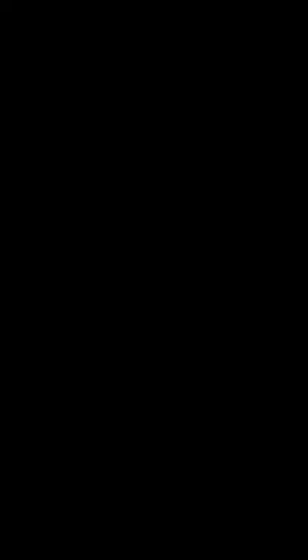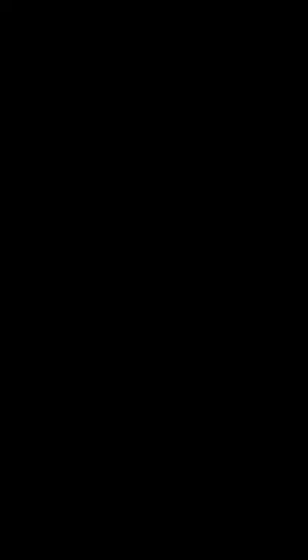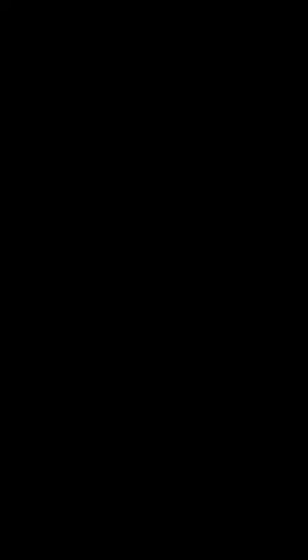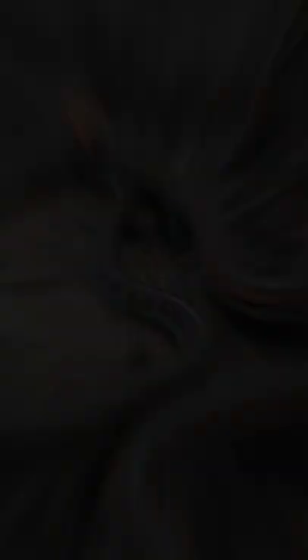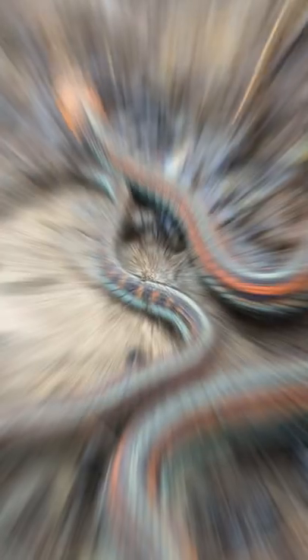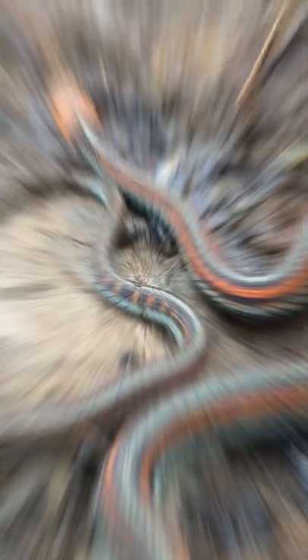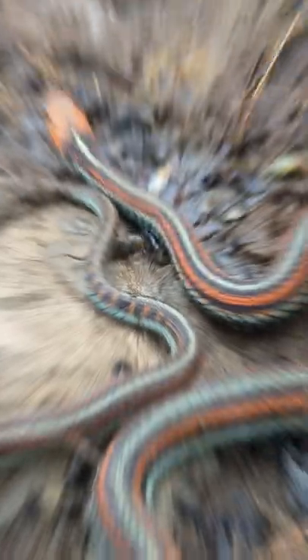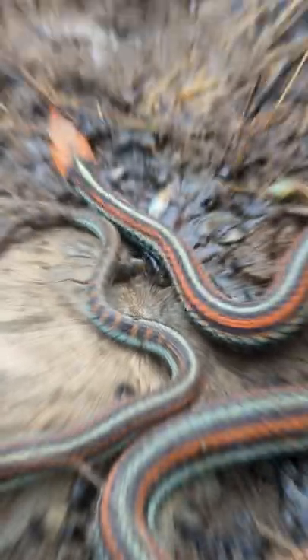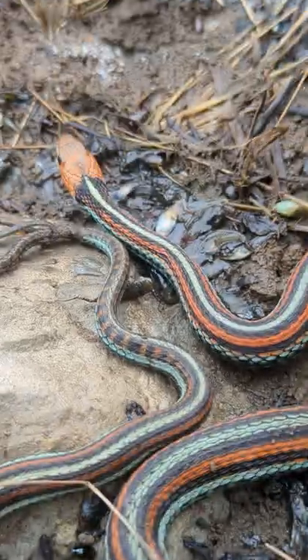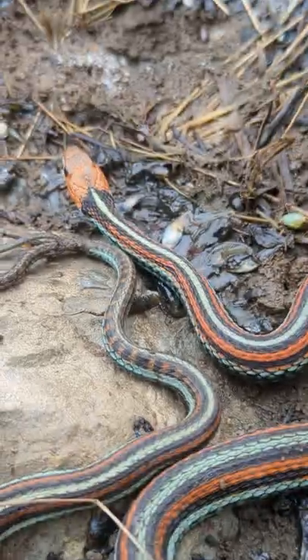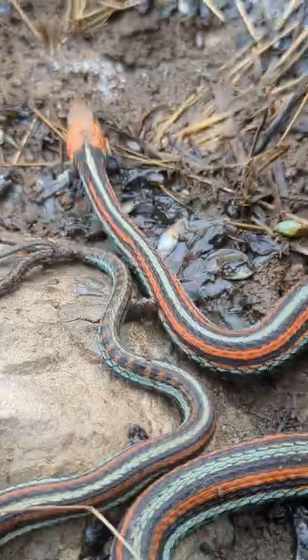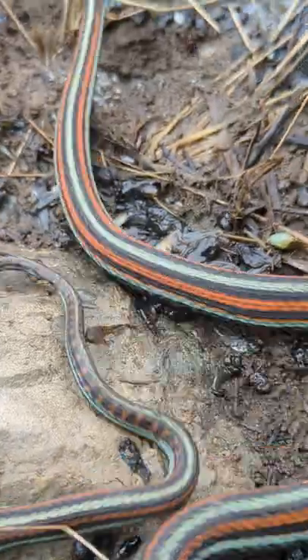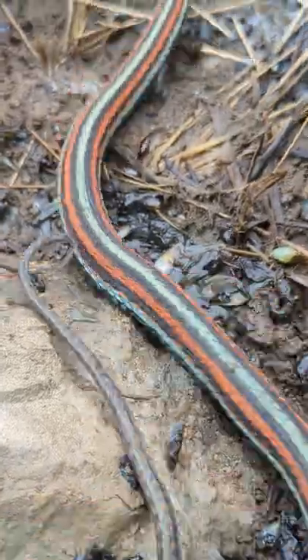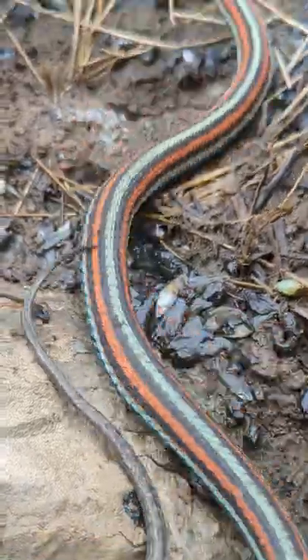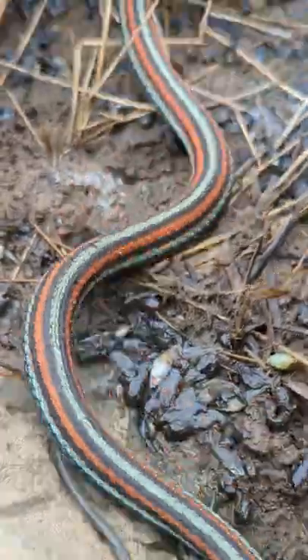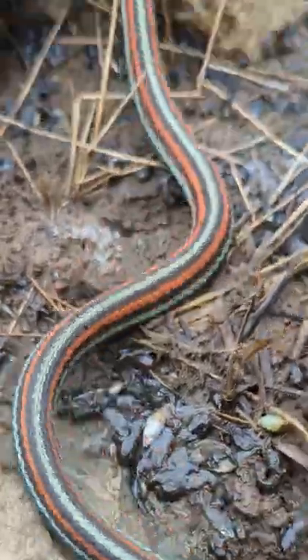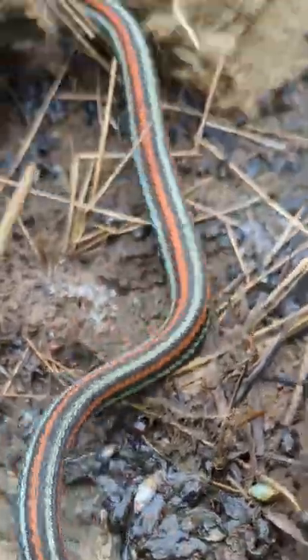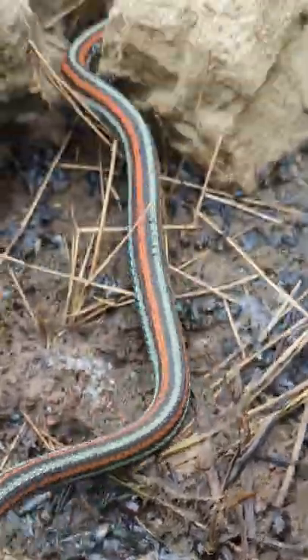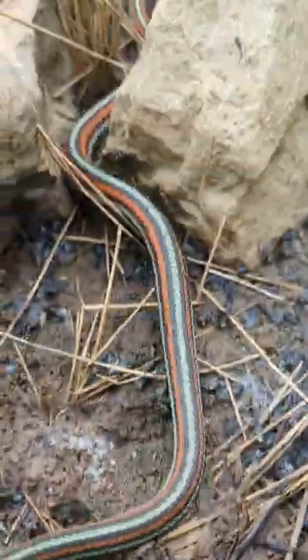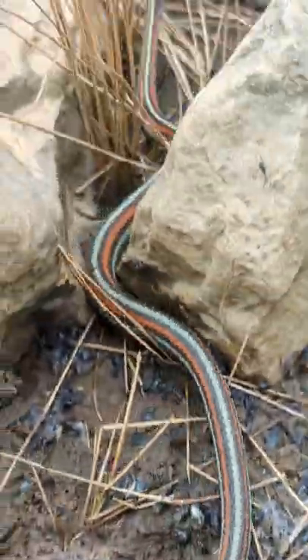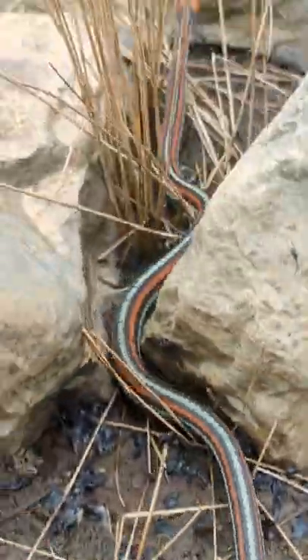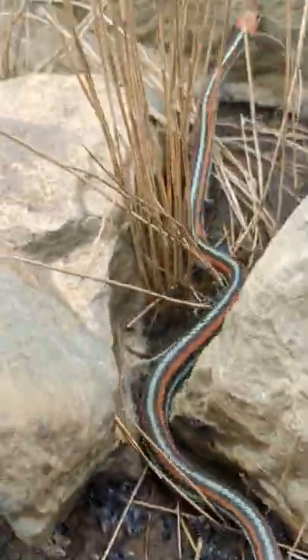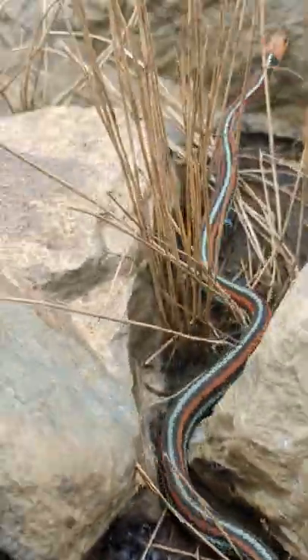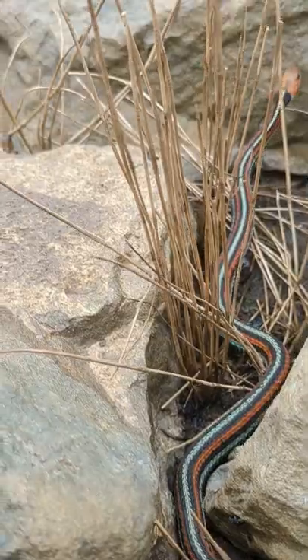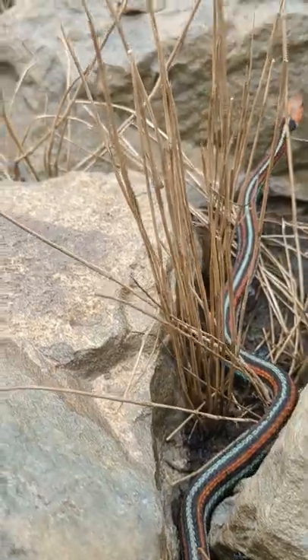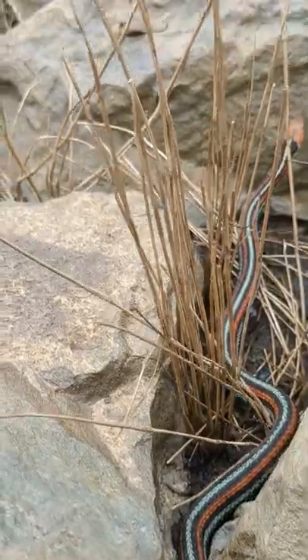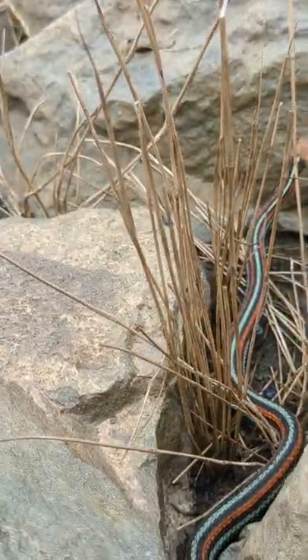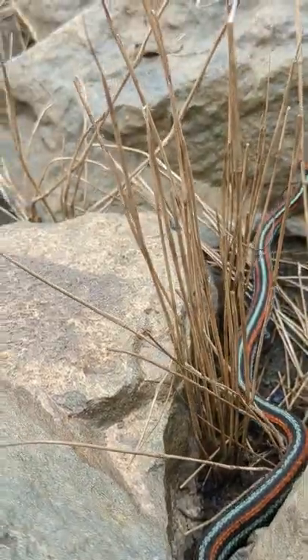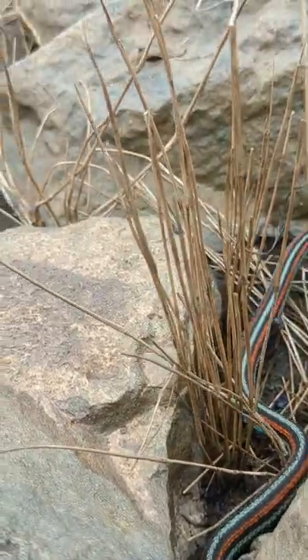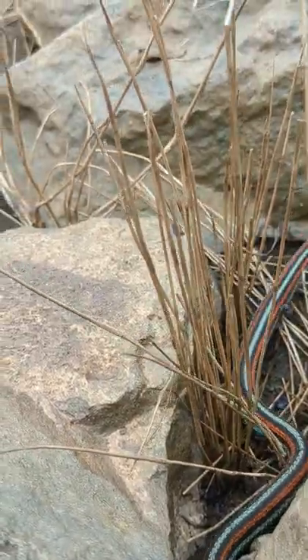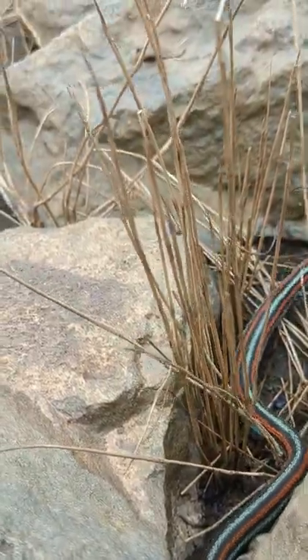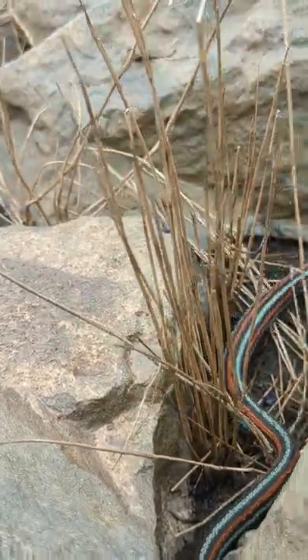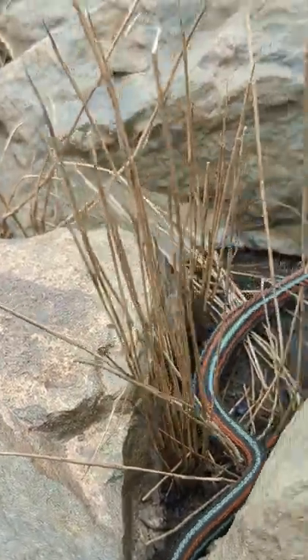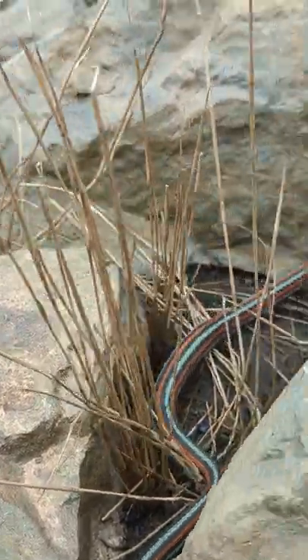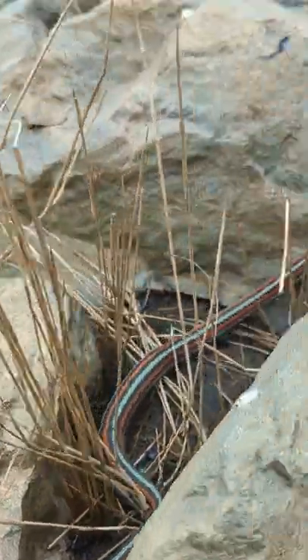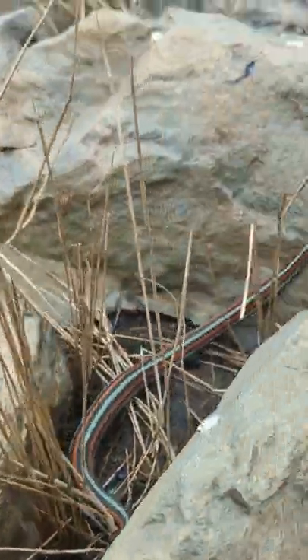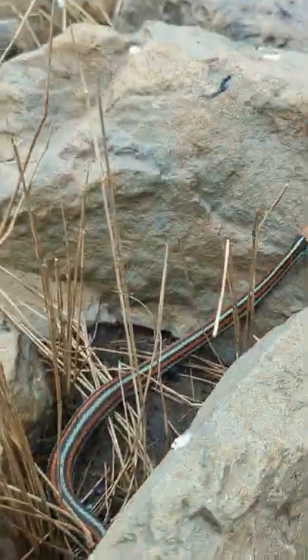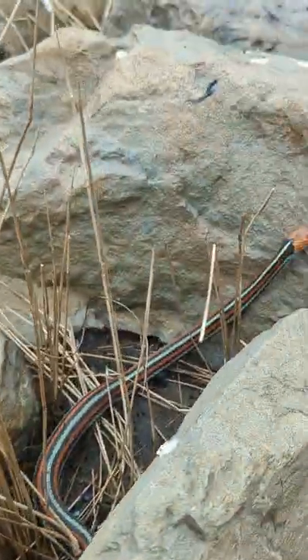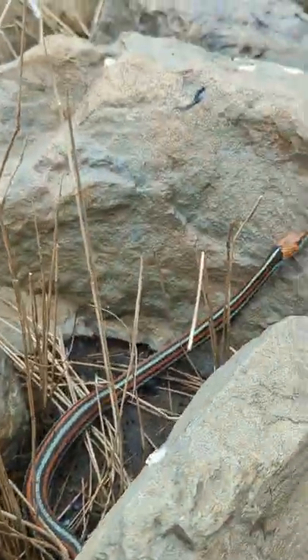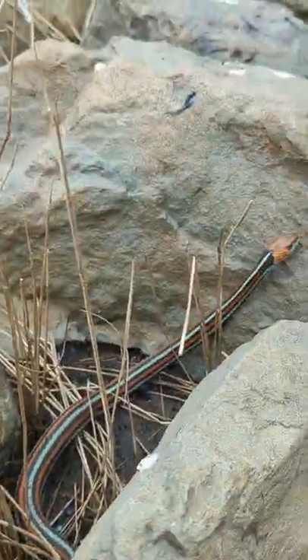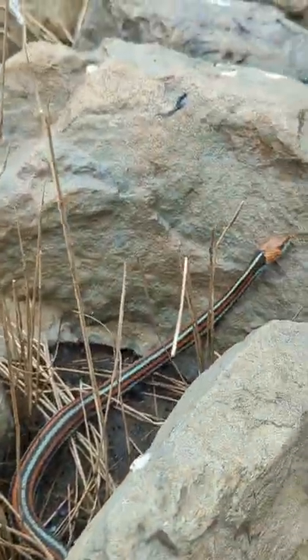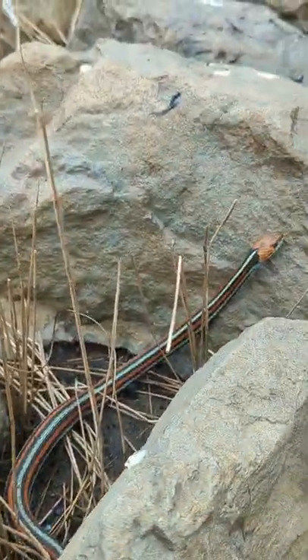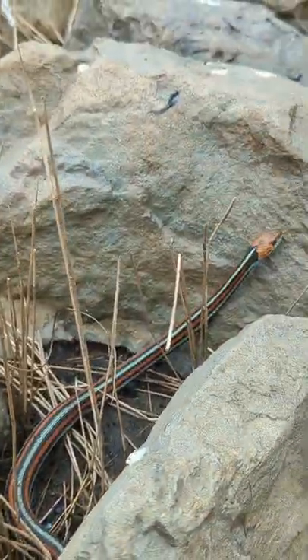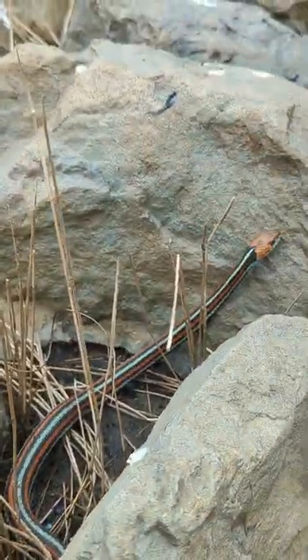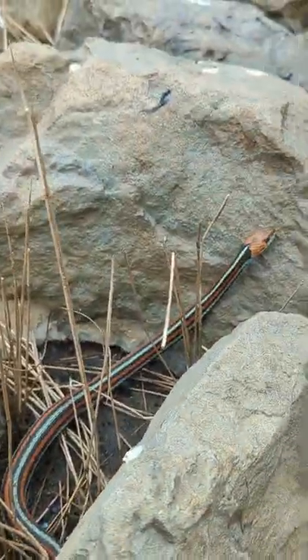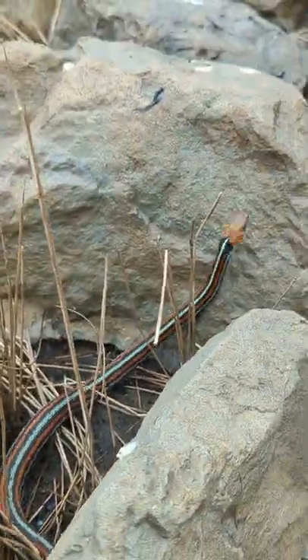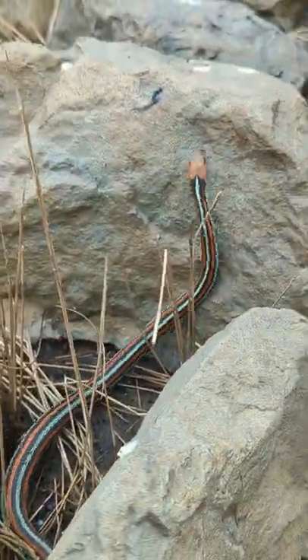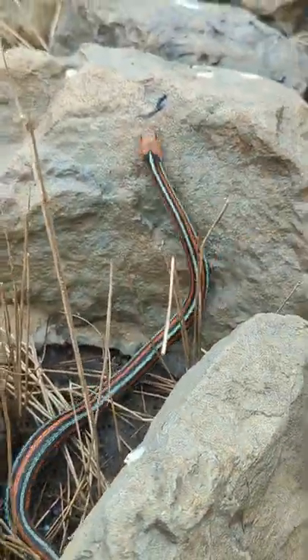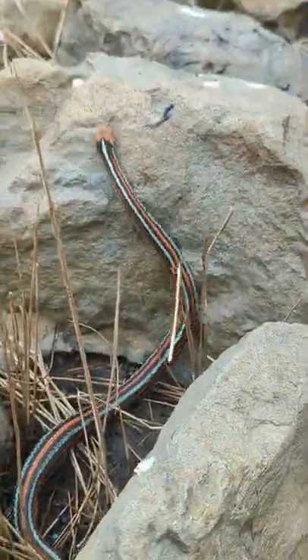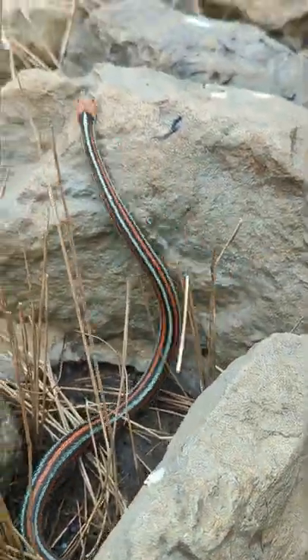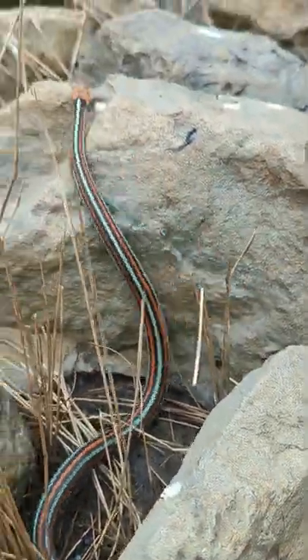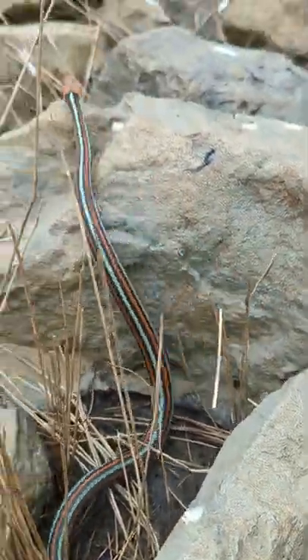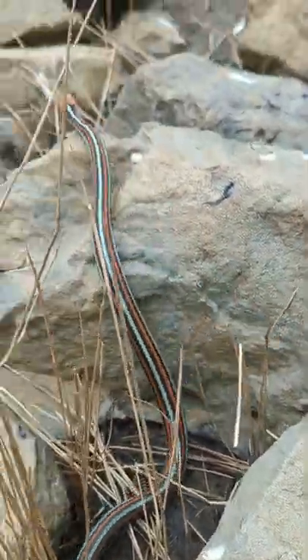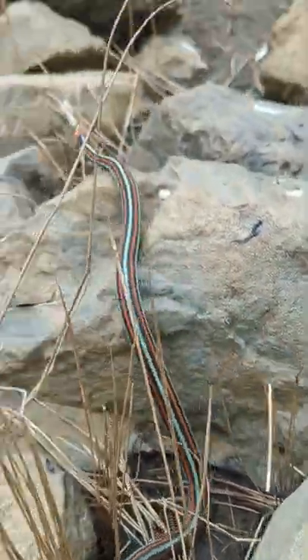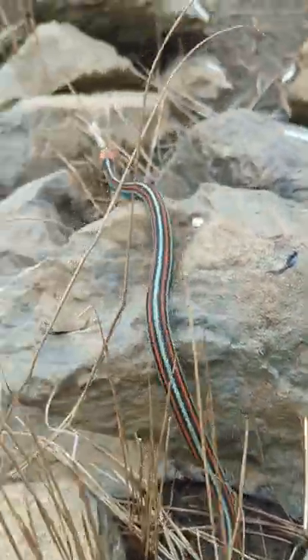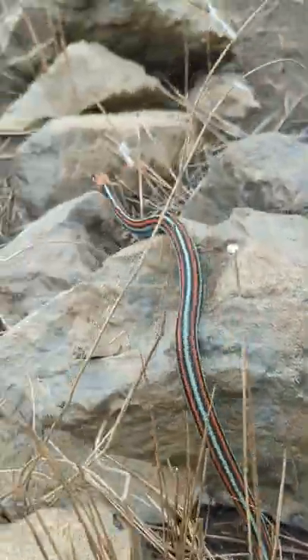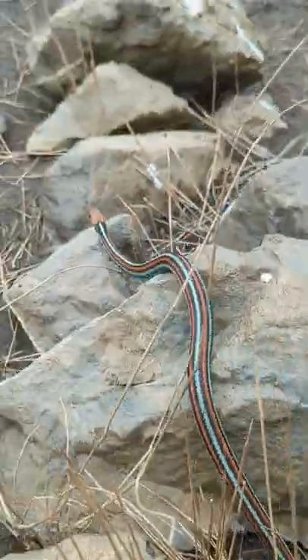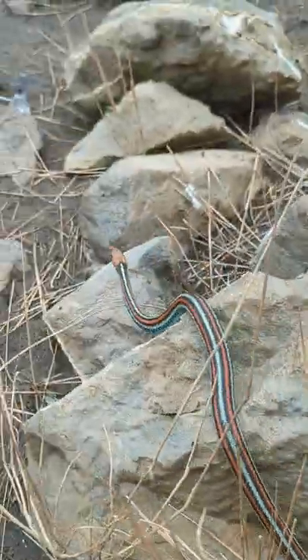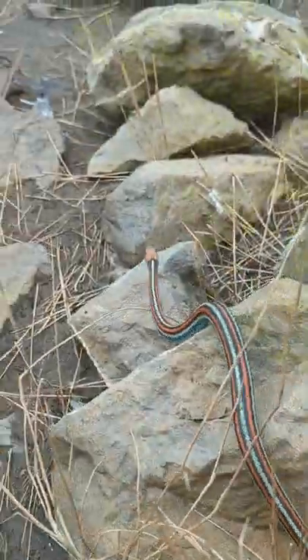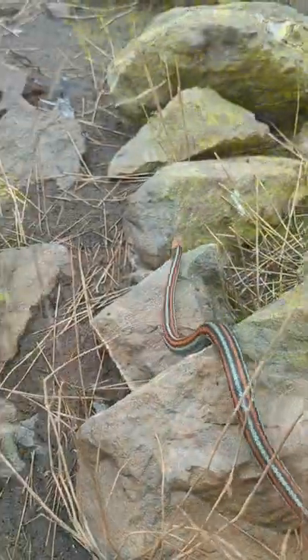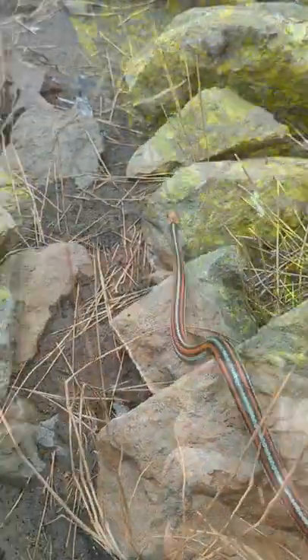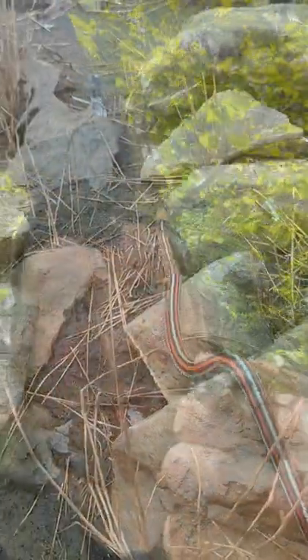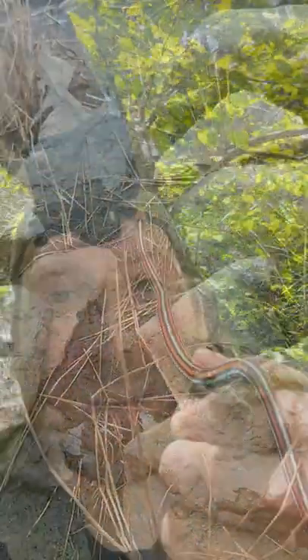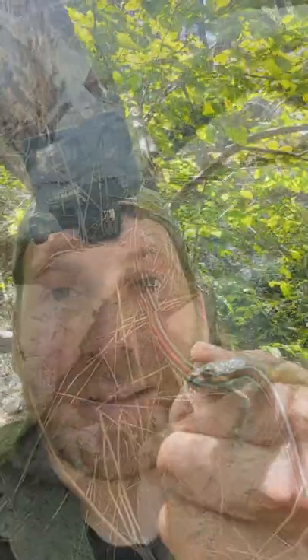Well, May had some really cool finds like the San Francisco garter snake. Unfortunately, this is a subspecies of the common garter snake, so we didn't even add a new species.